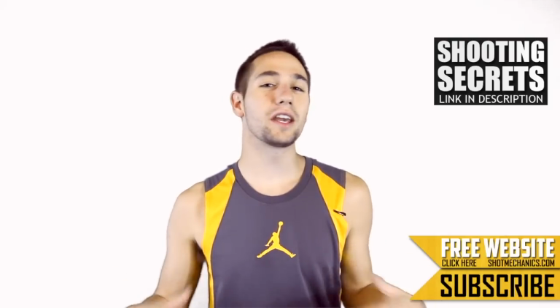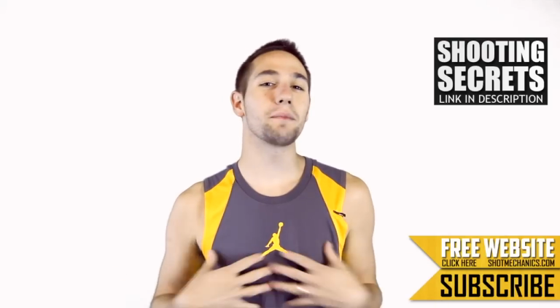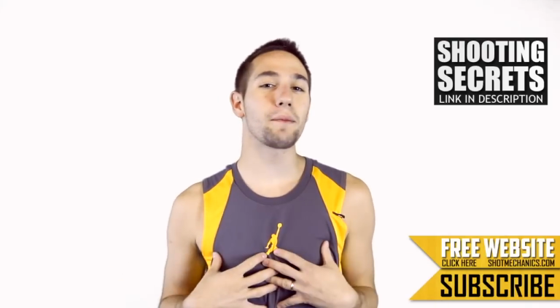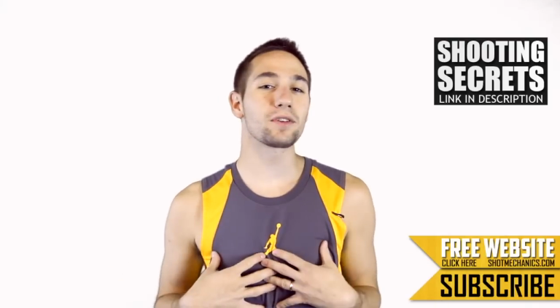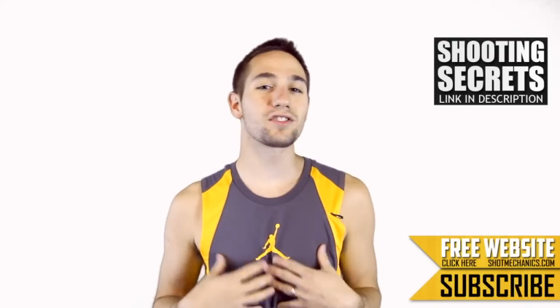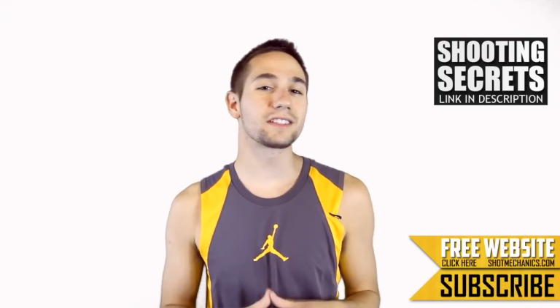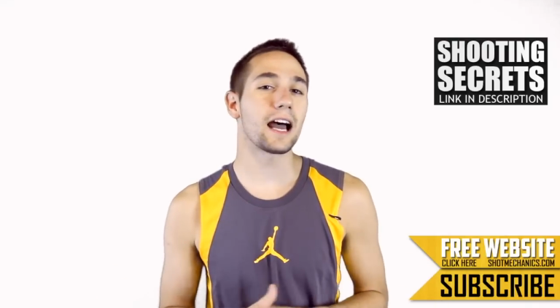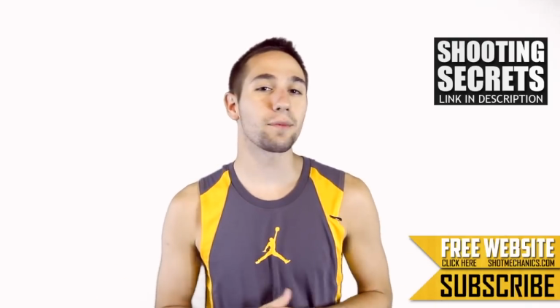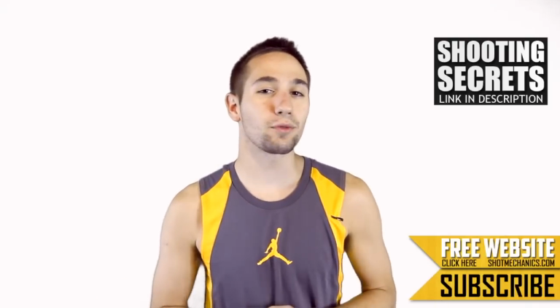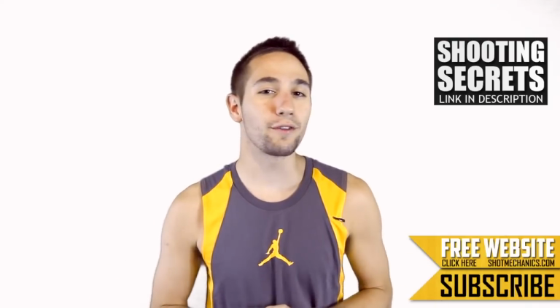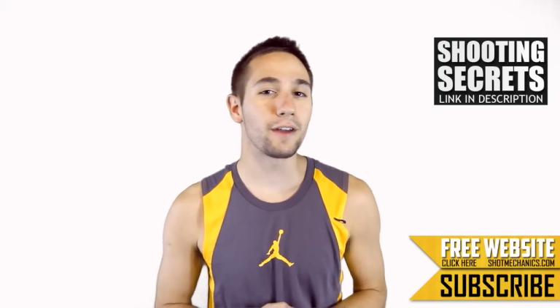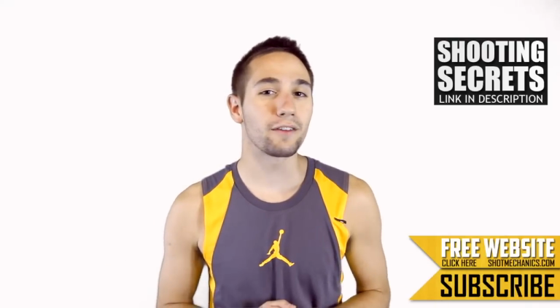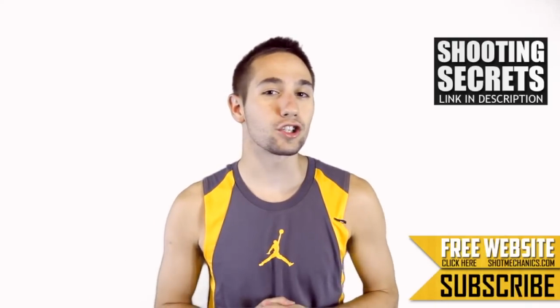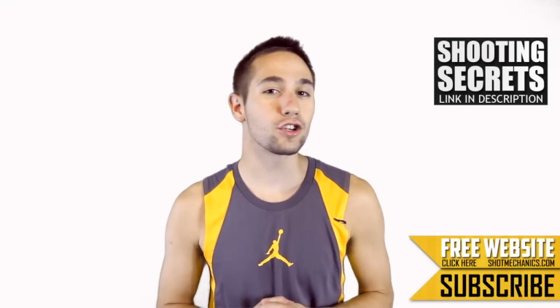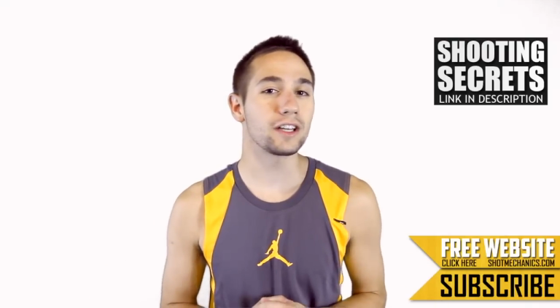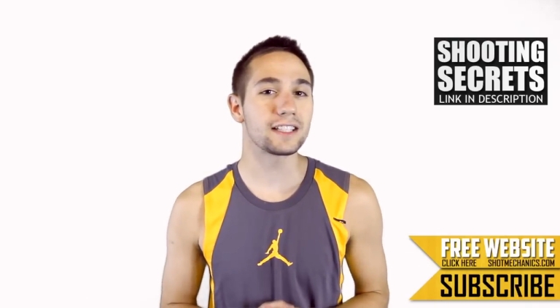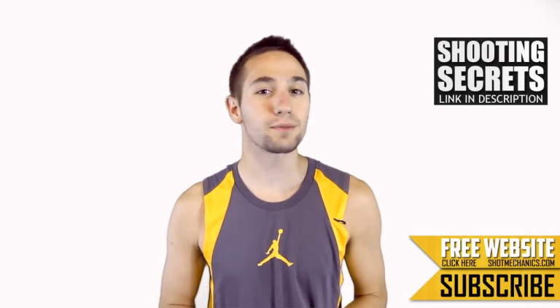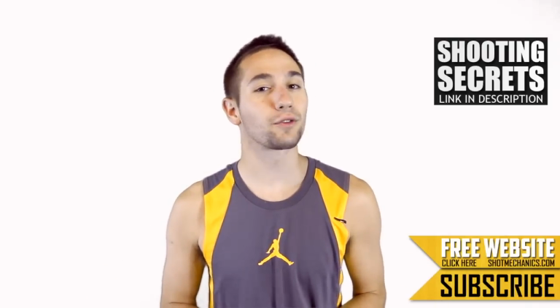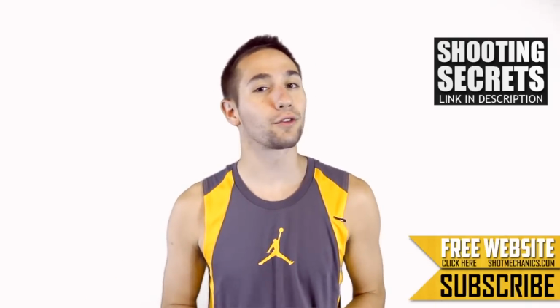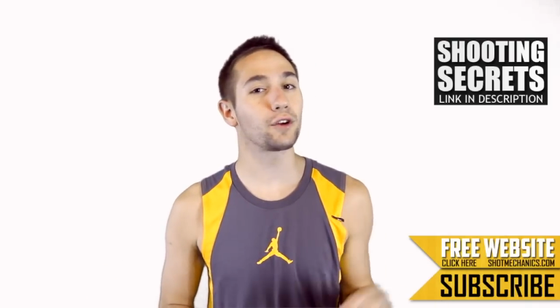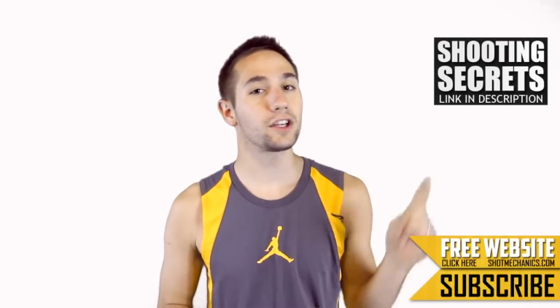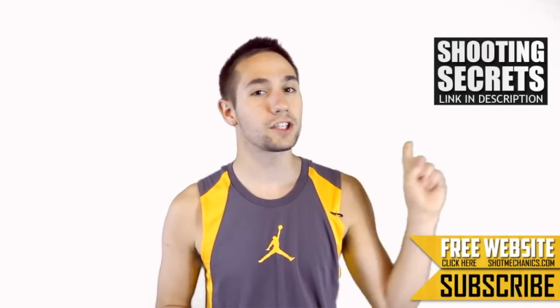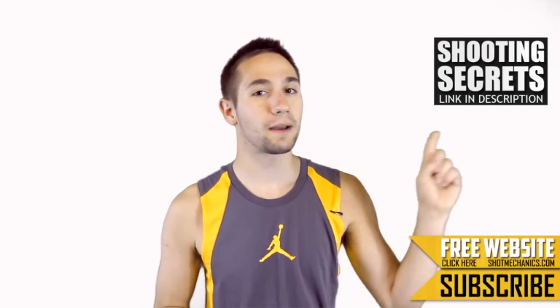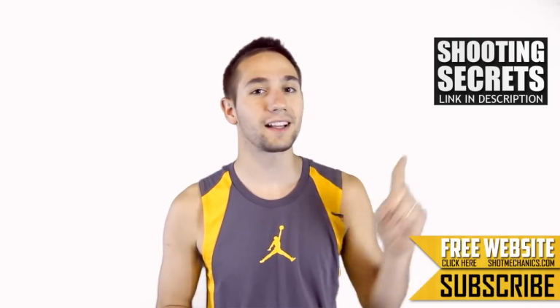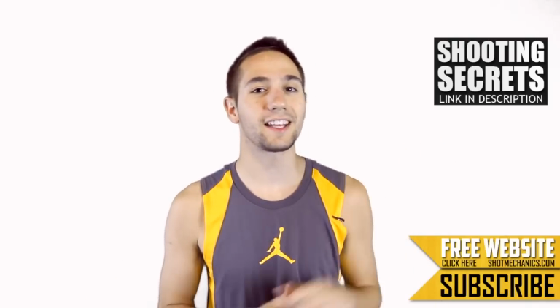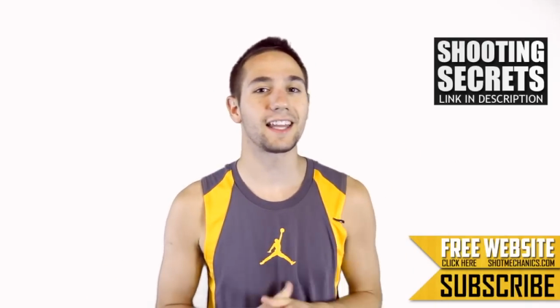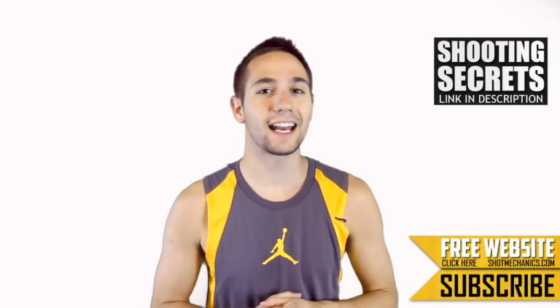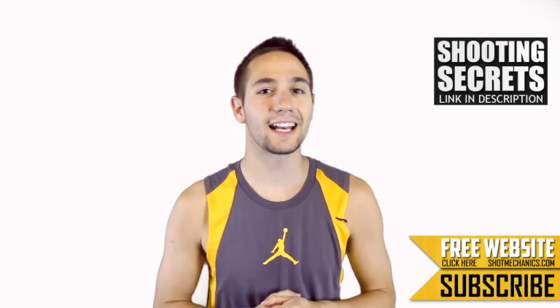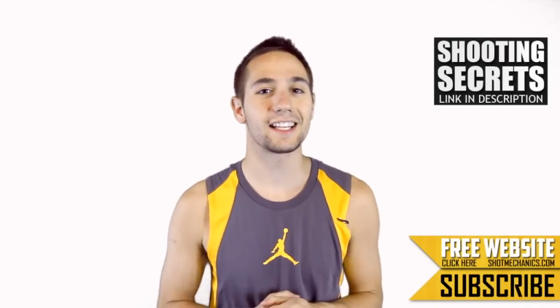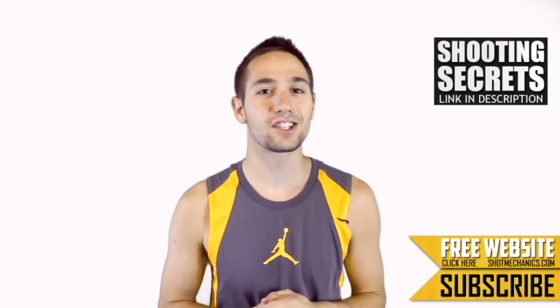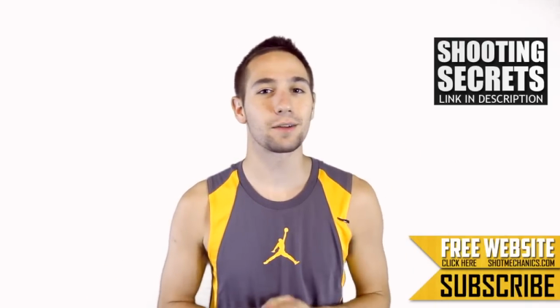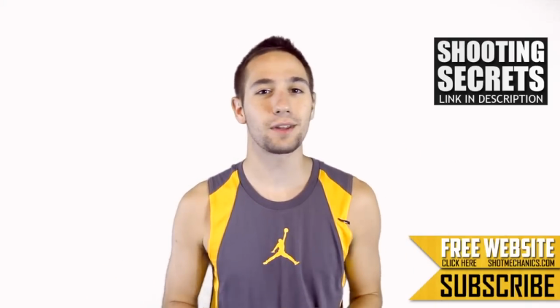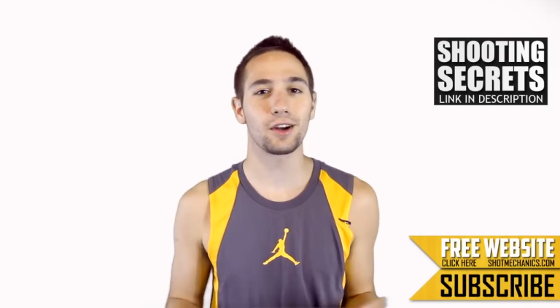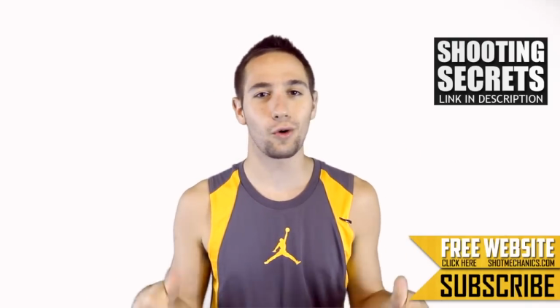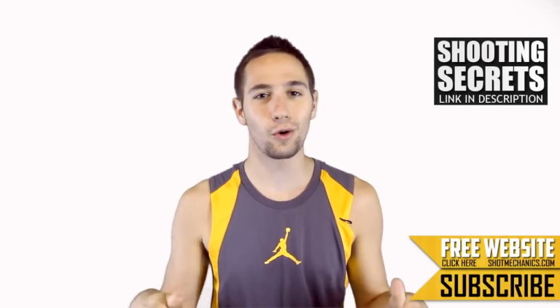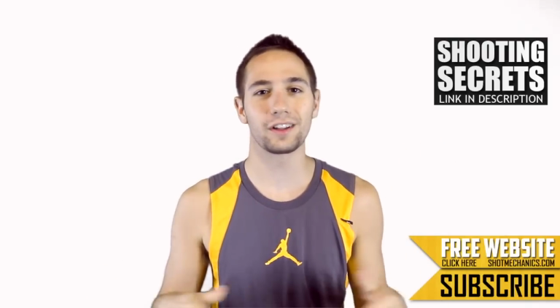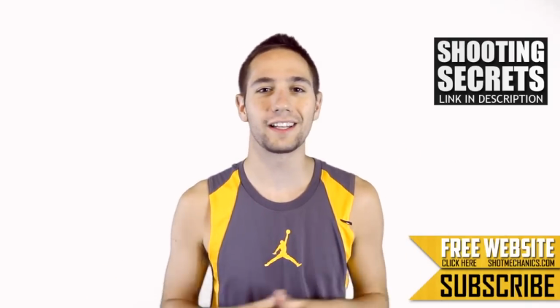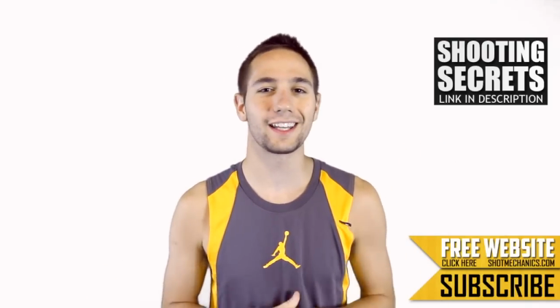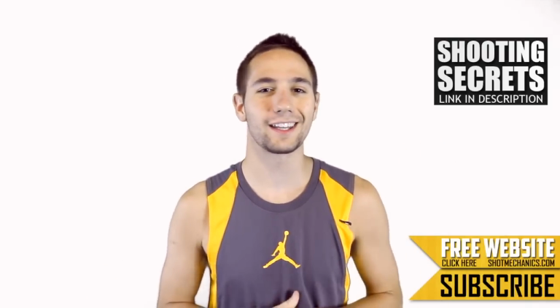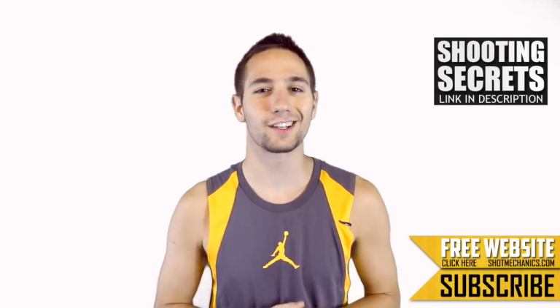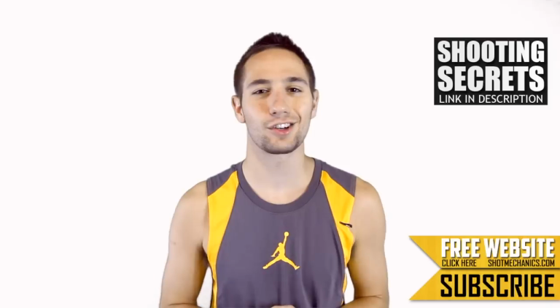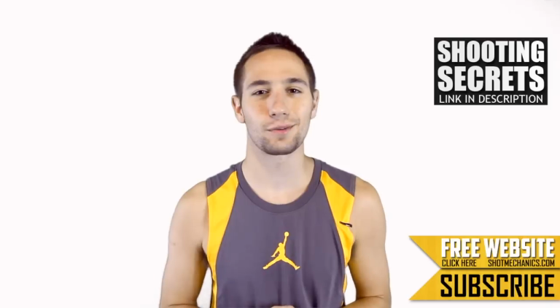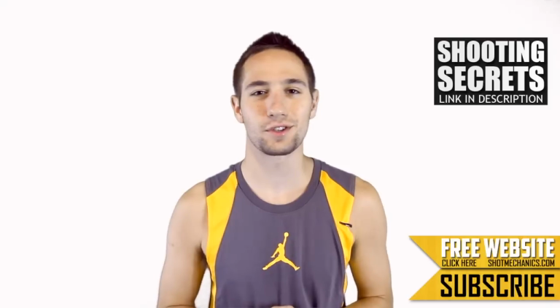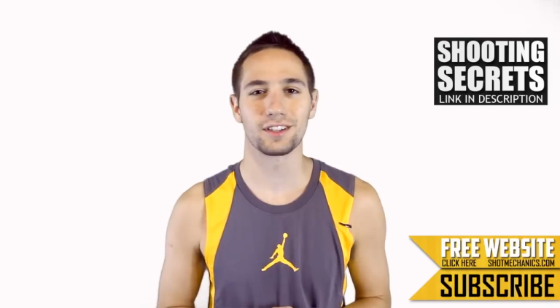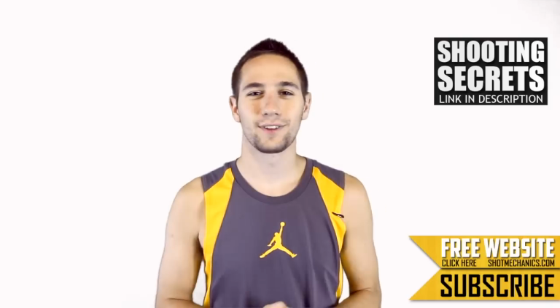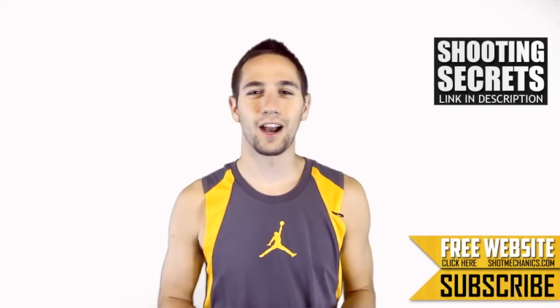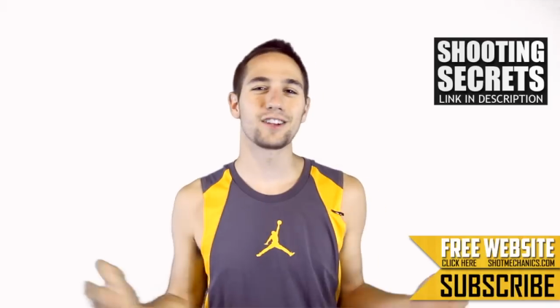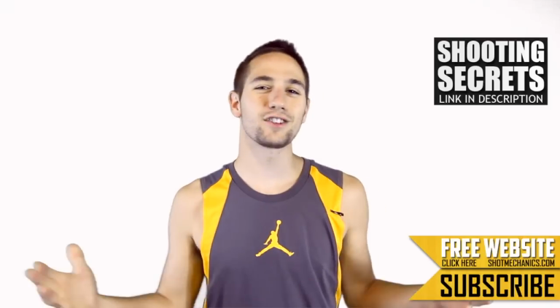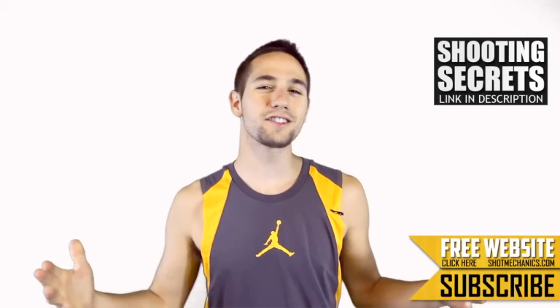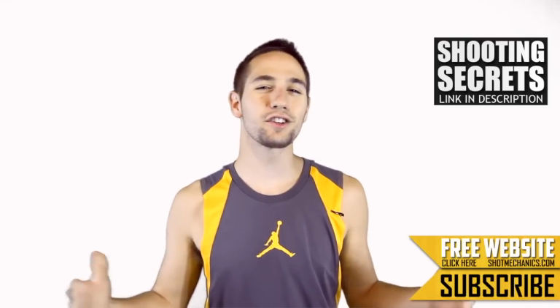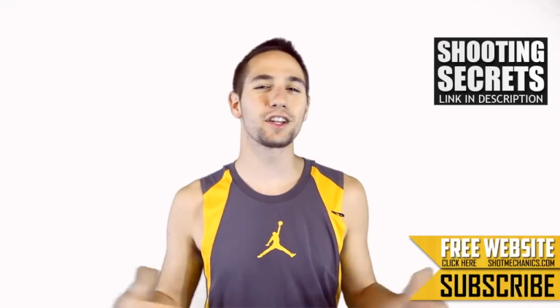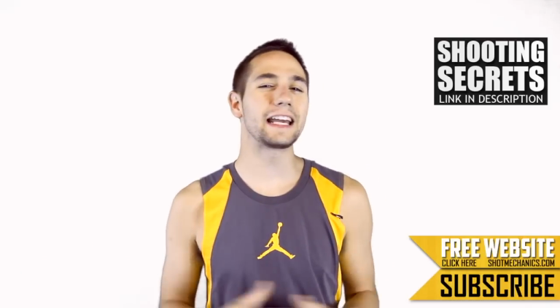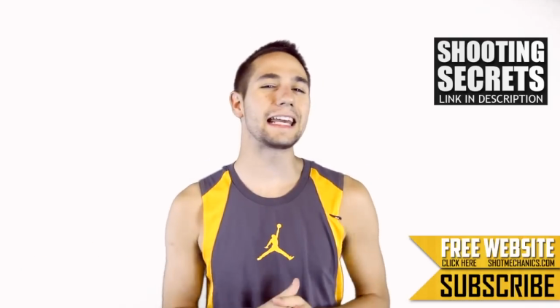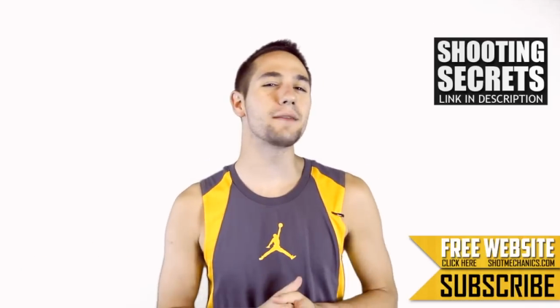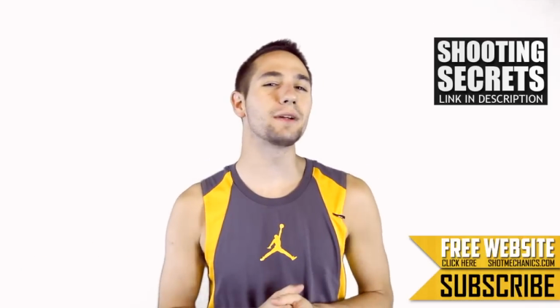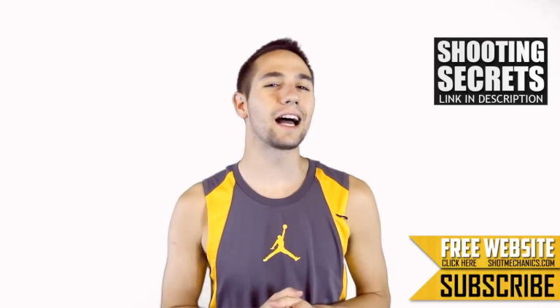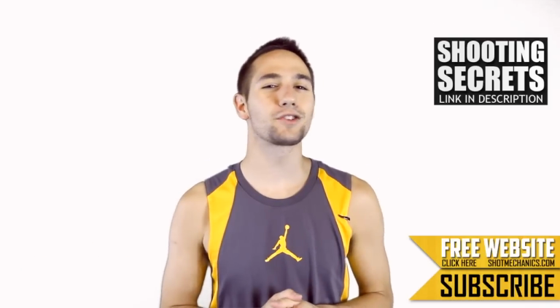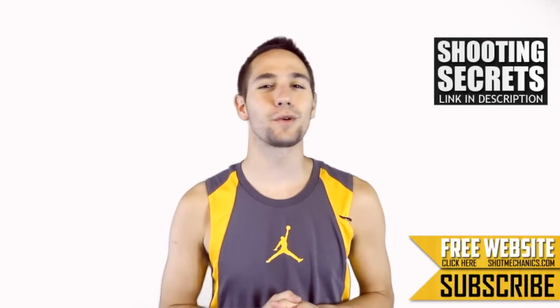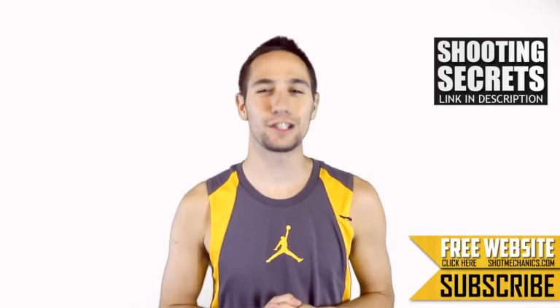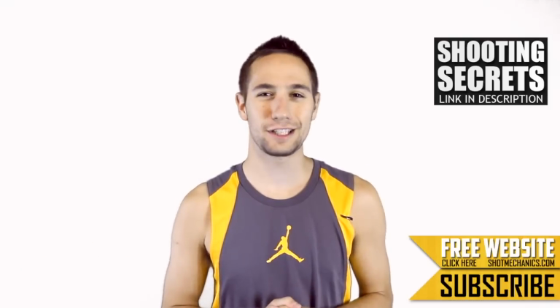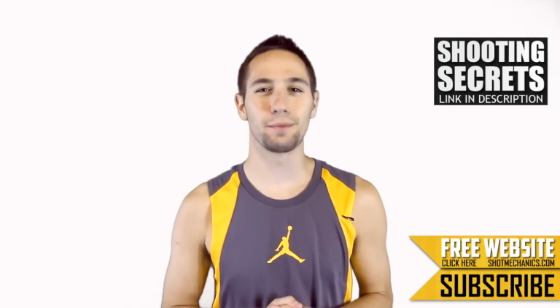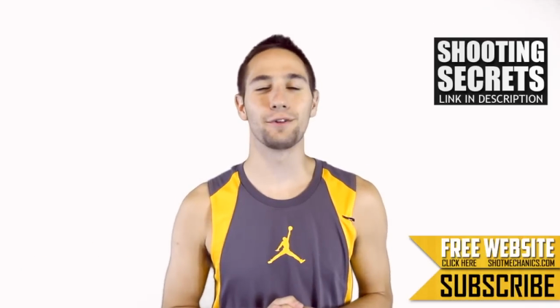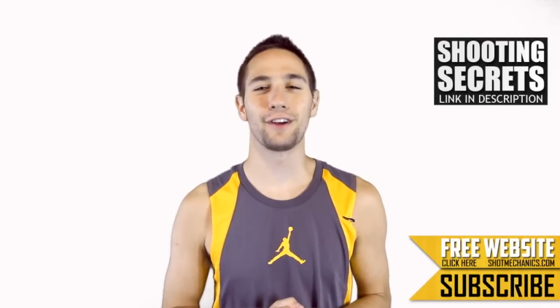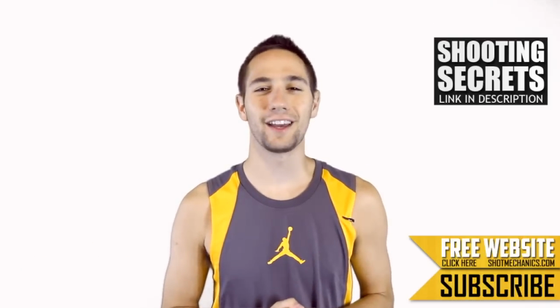You can get my personal top three favorite shooting tips for free just by clicking that annotation up there or the link in the description. Alright, so let's learn that Hakeem Olajuwon Double Fake.